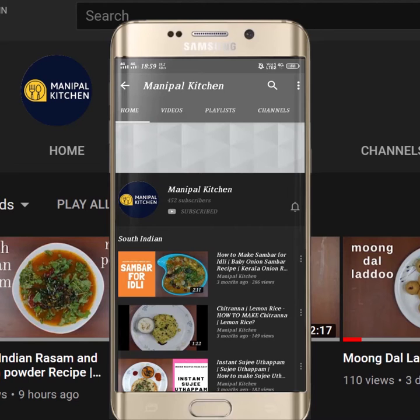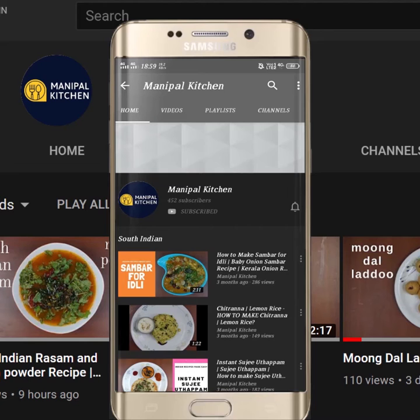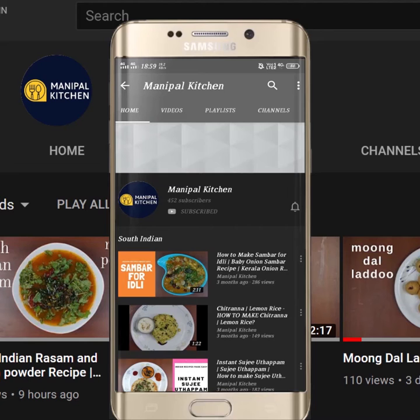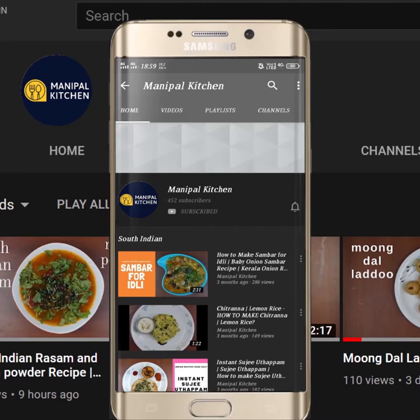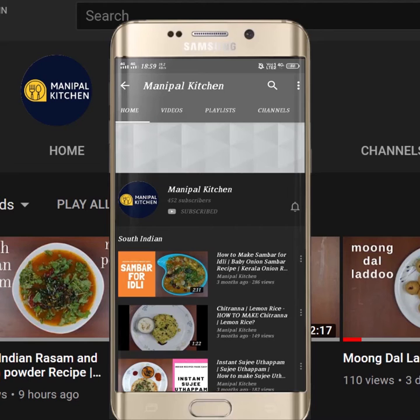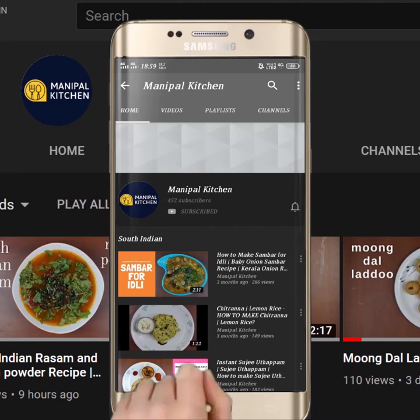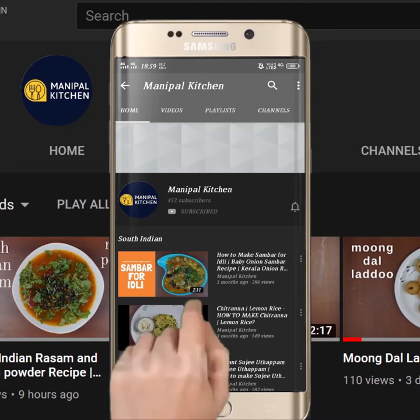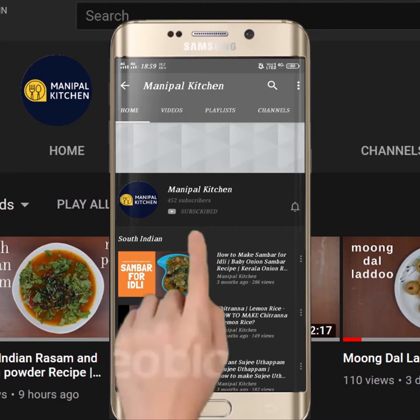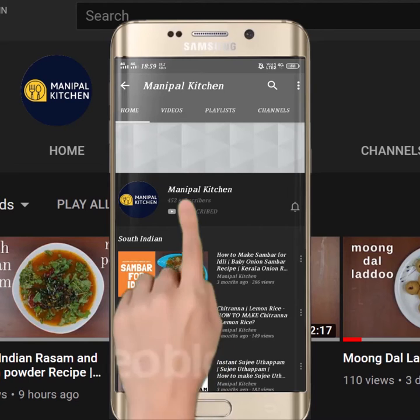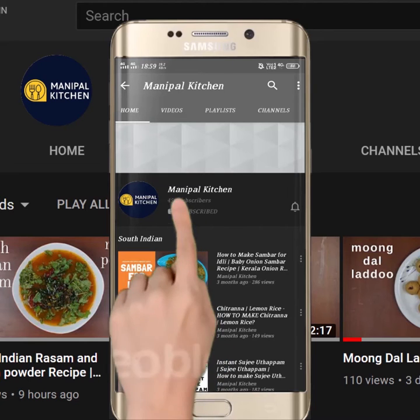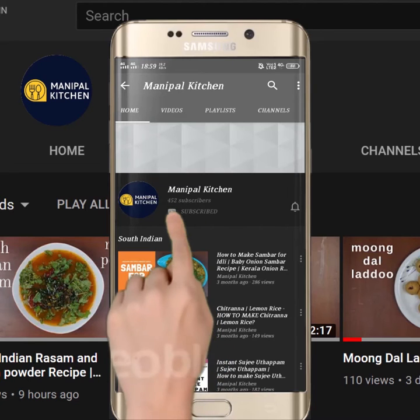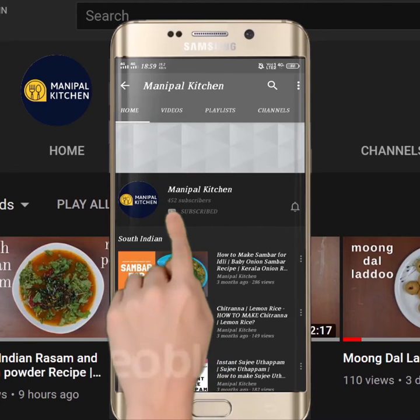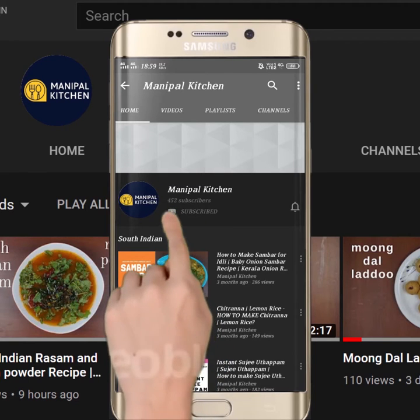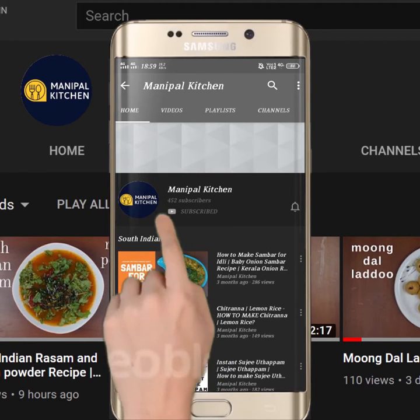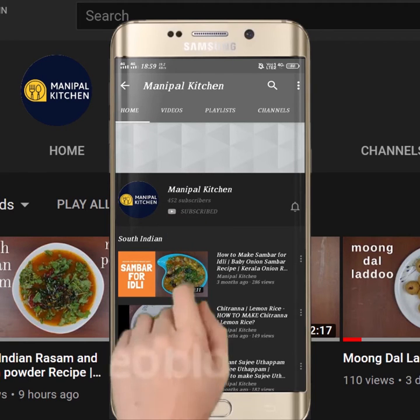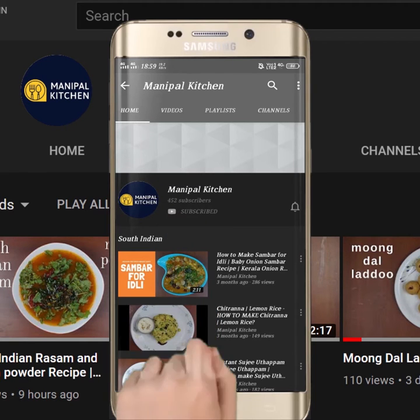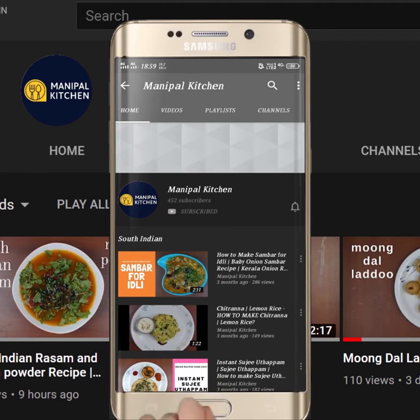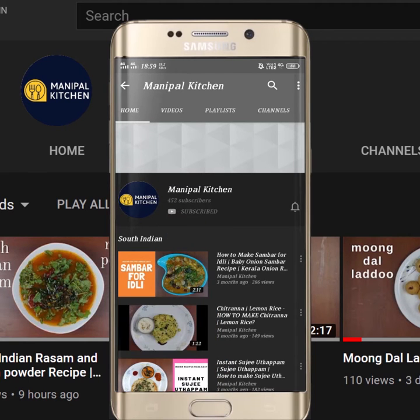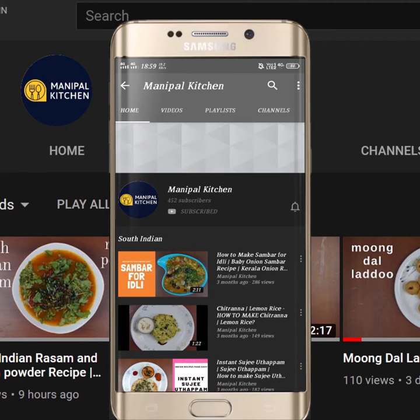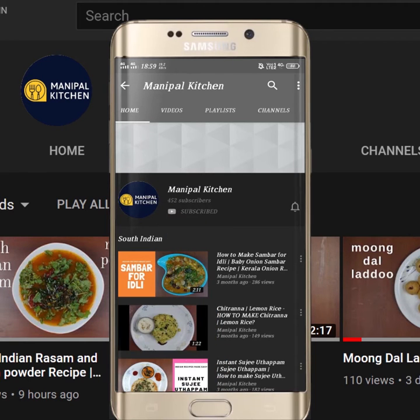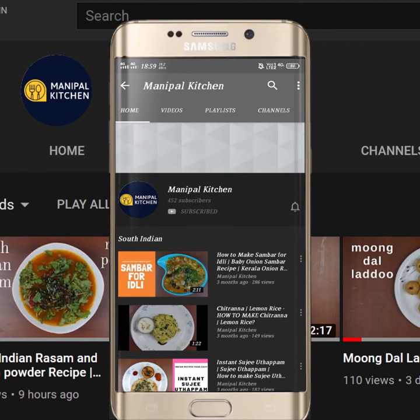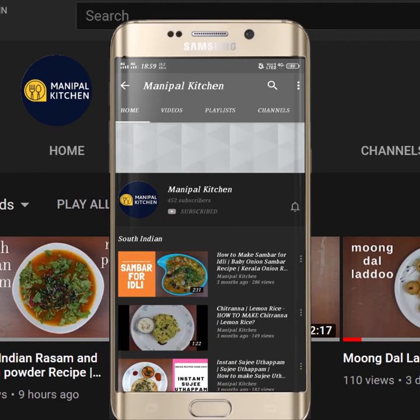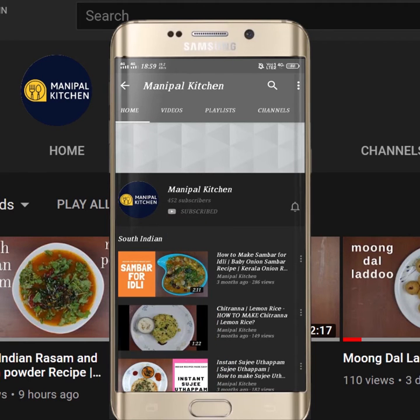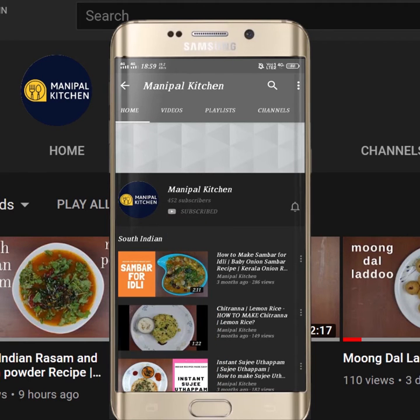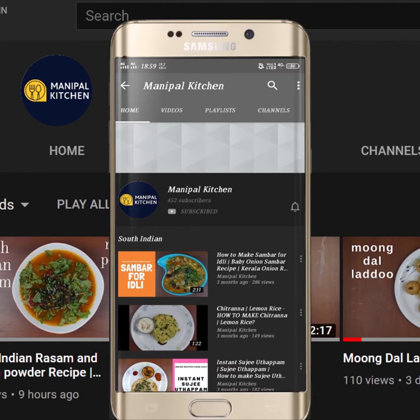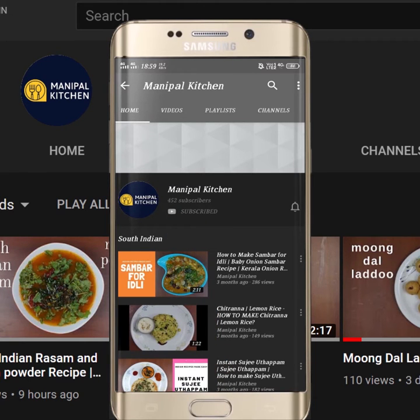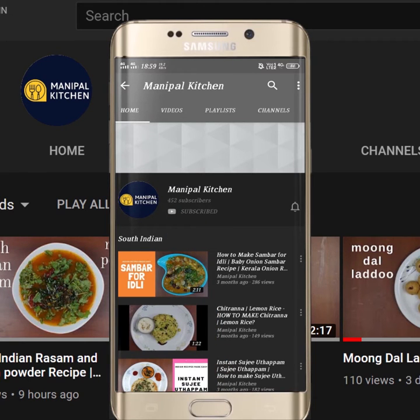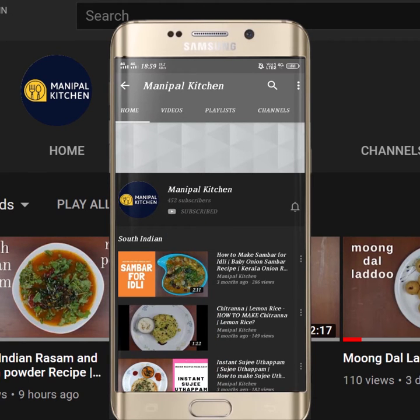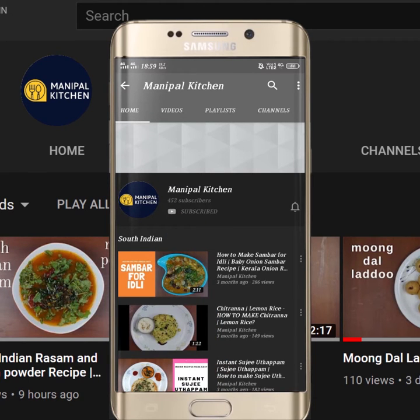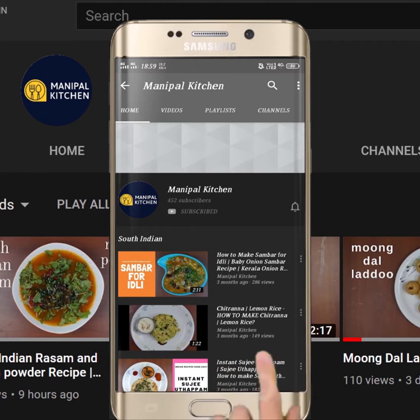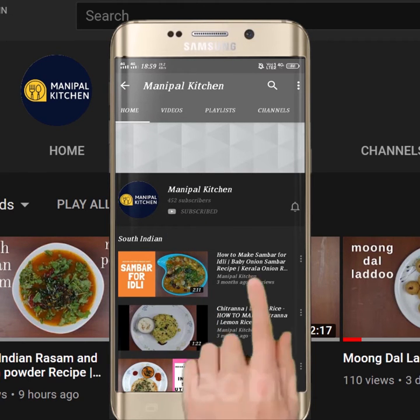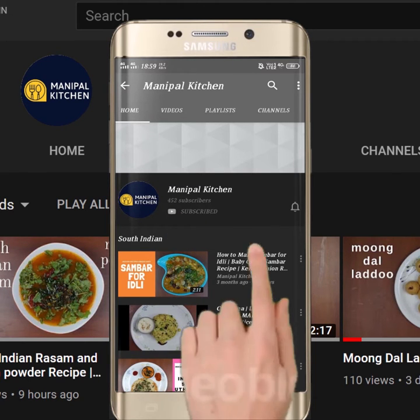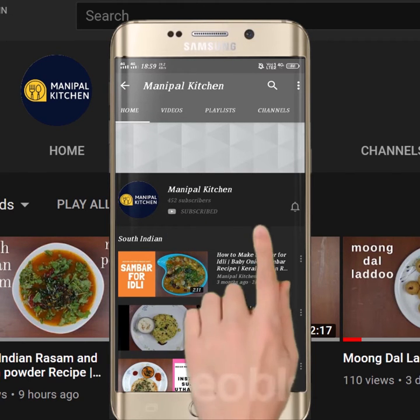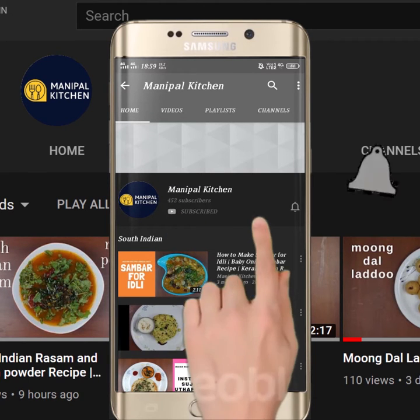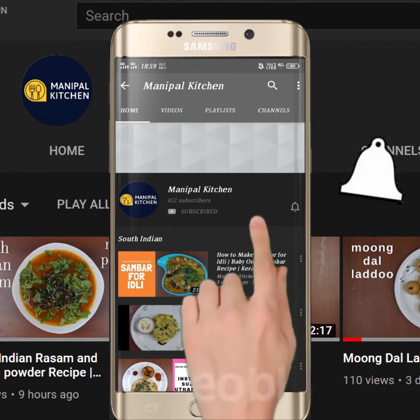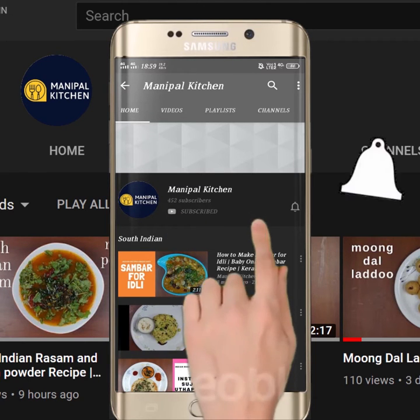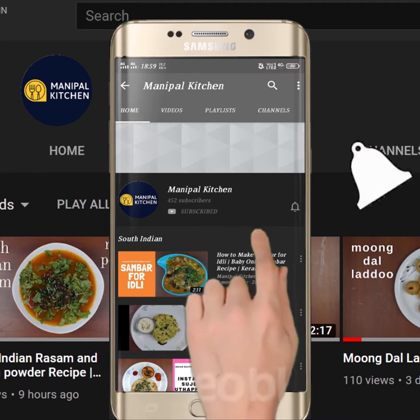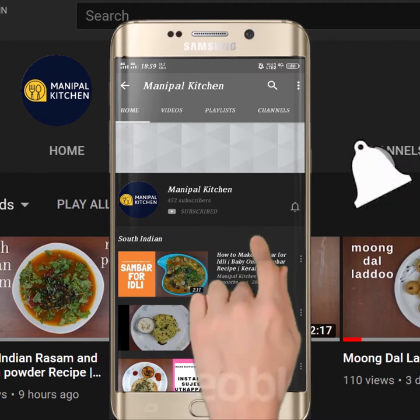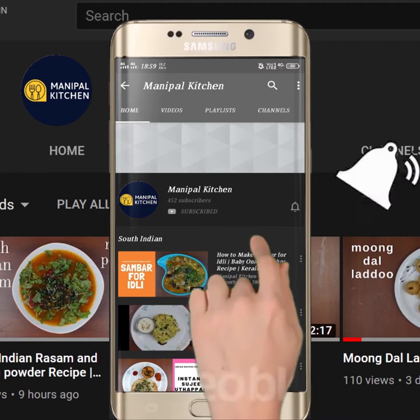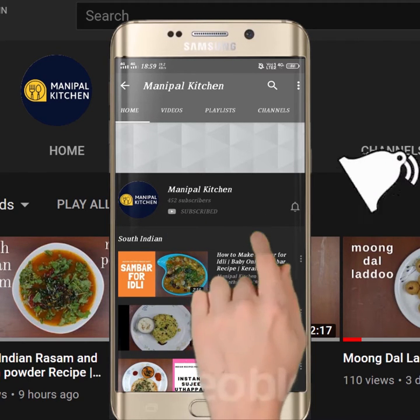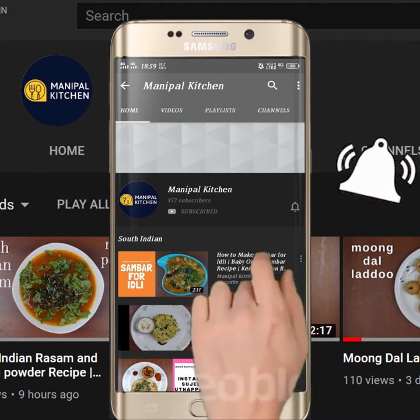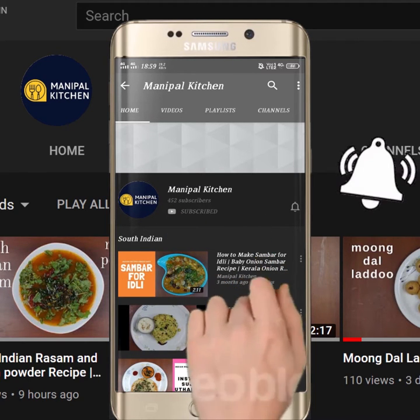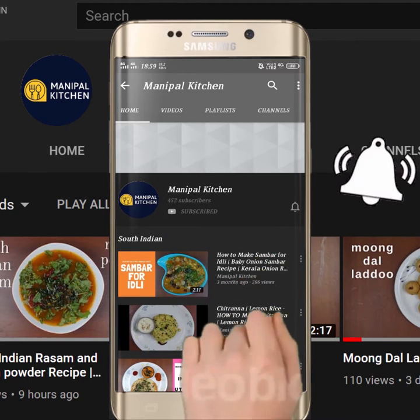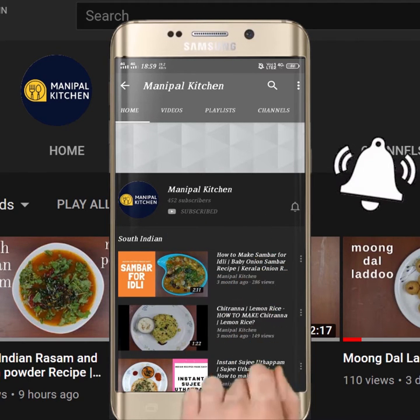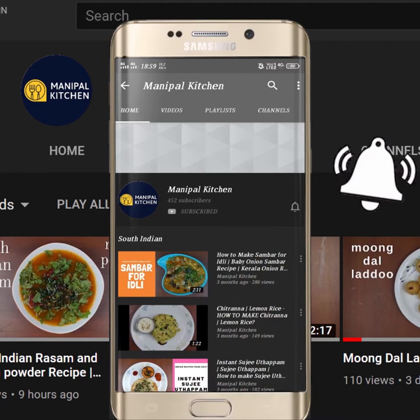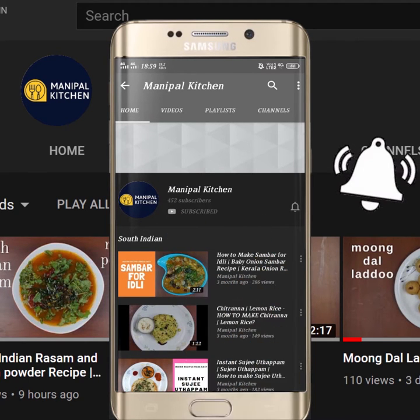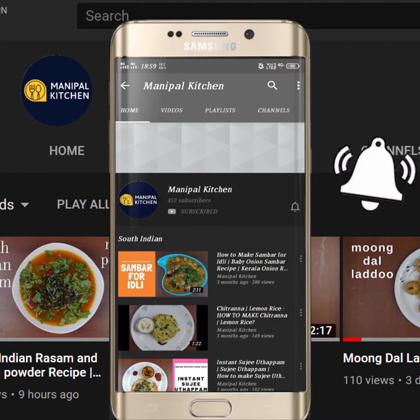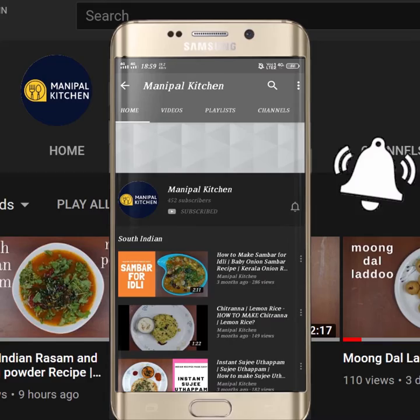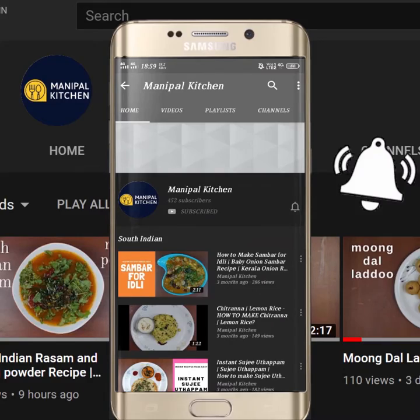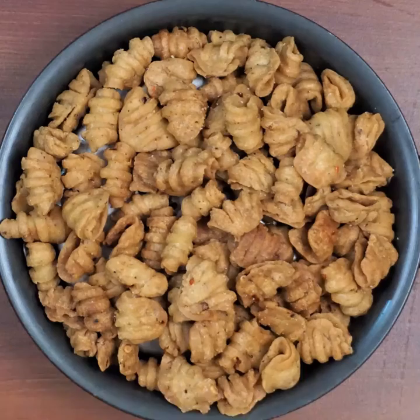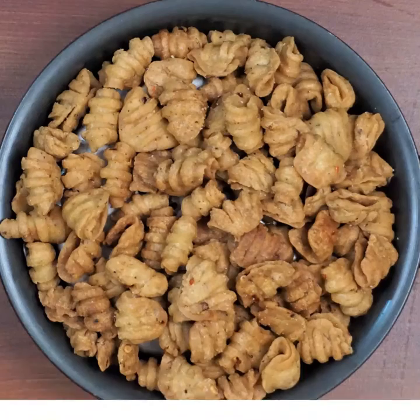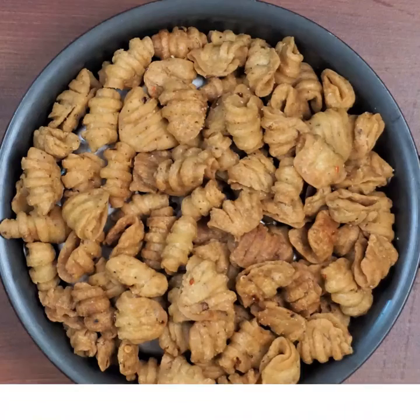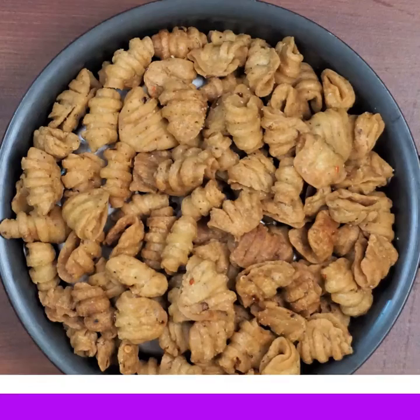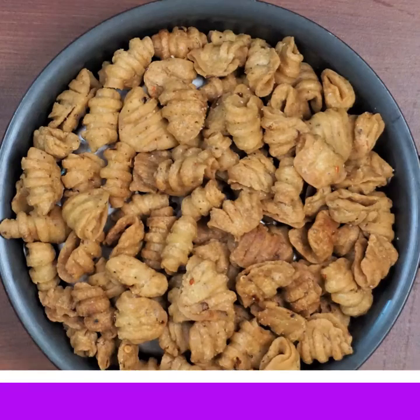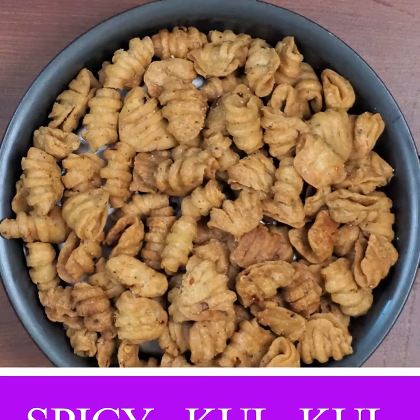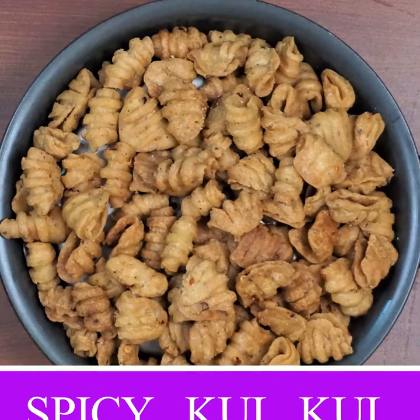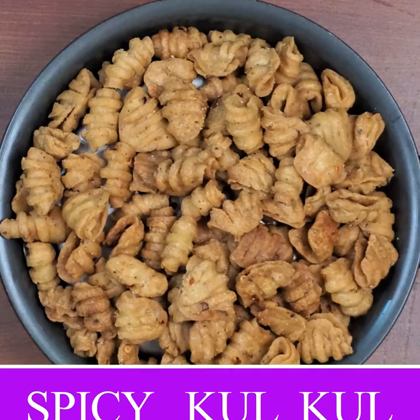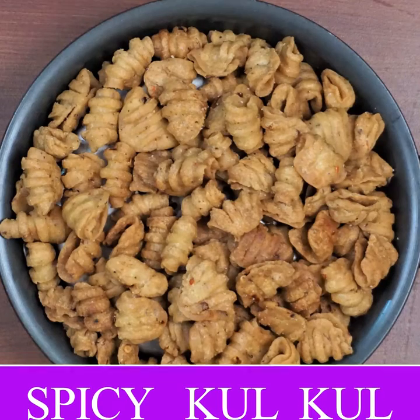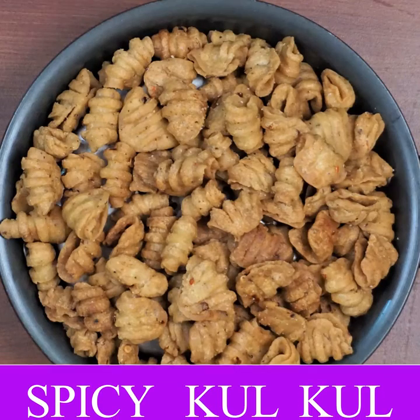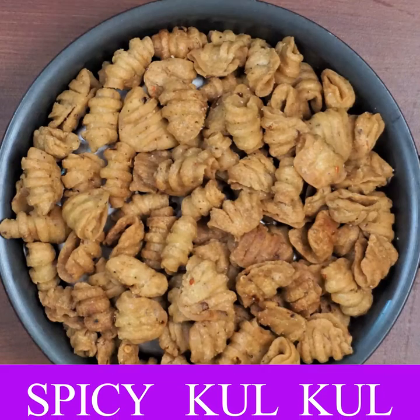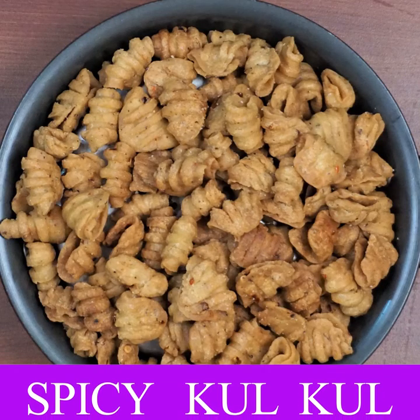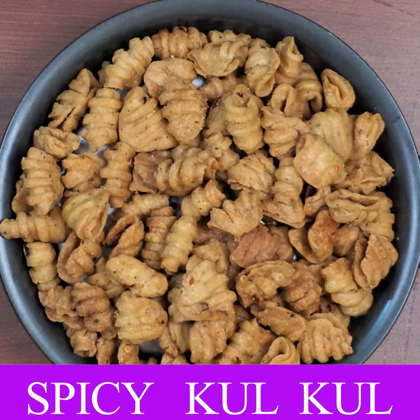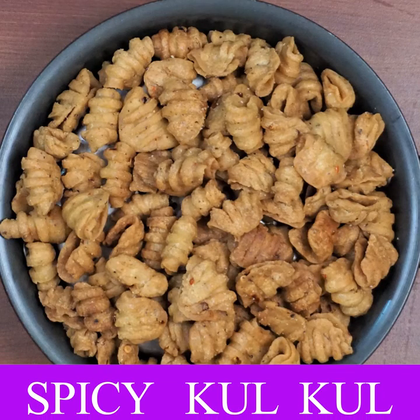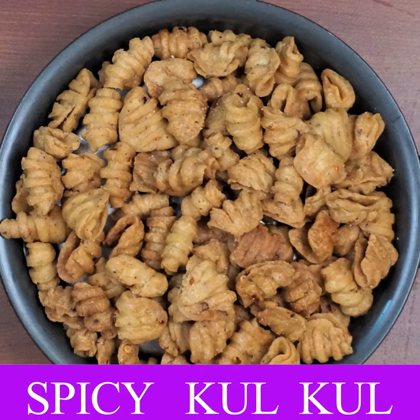Subscribe now and press the bell icon, never miss an update. Hi friends, welcome to the kitchen.